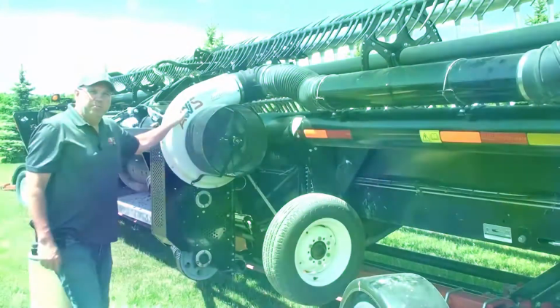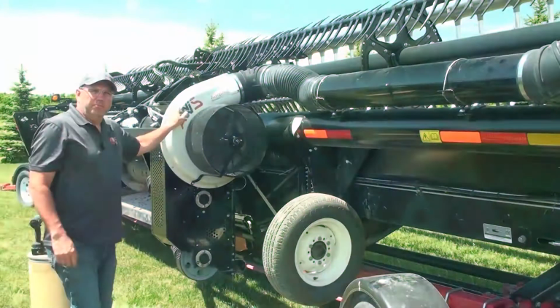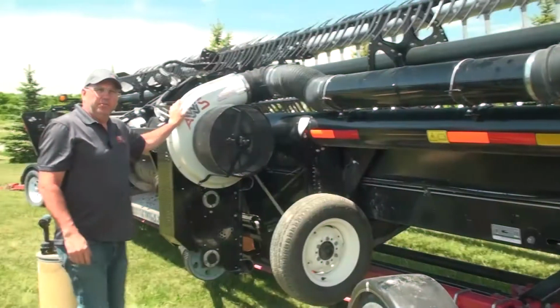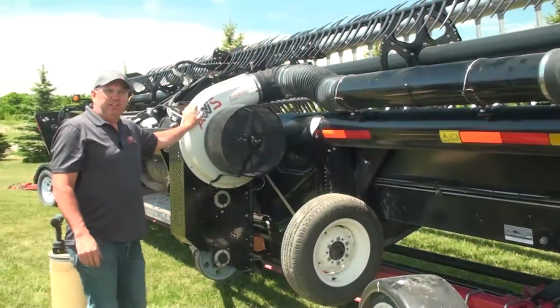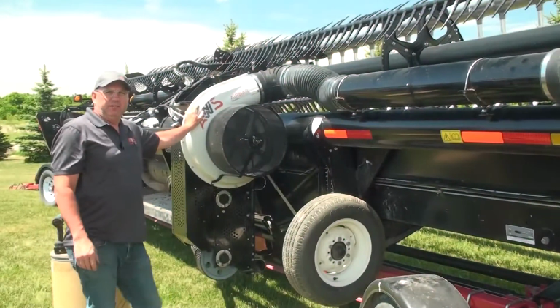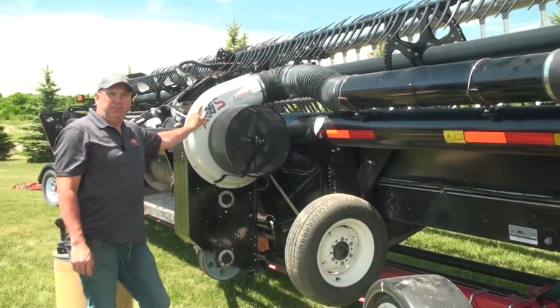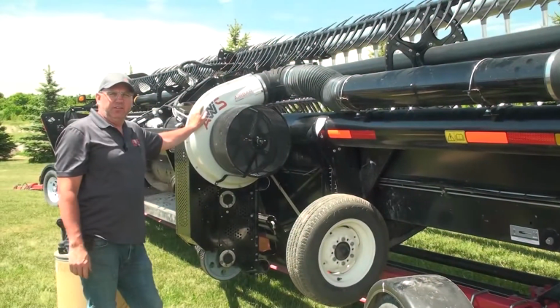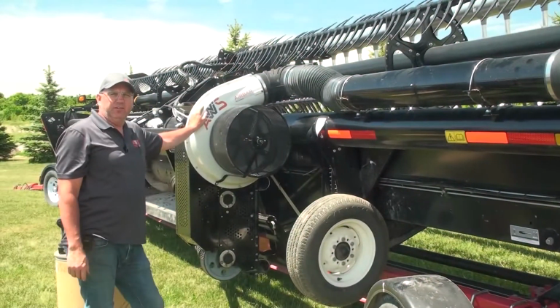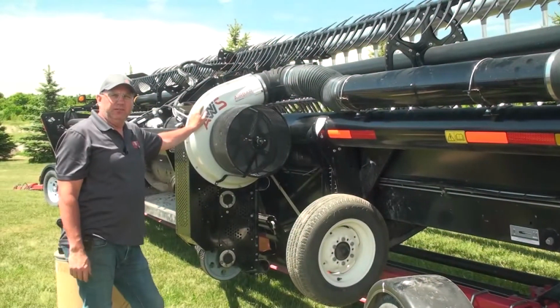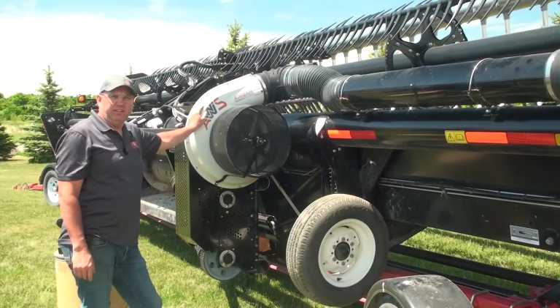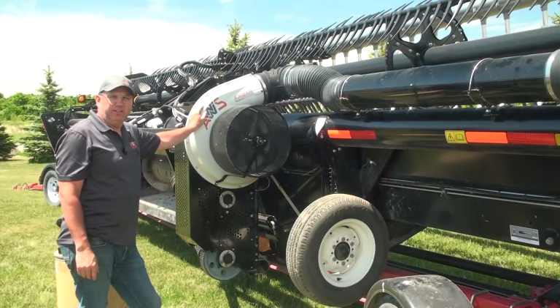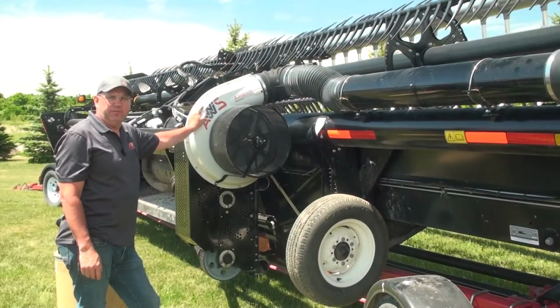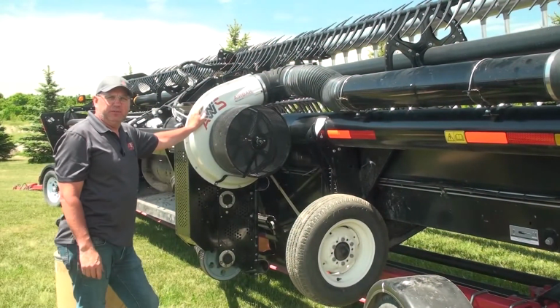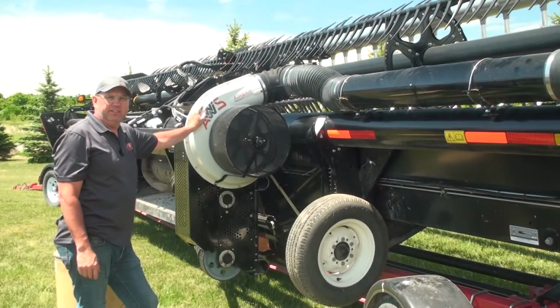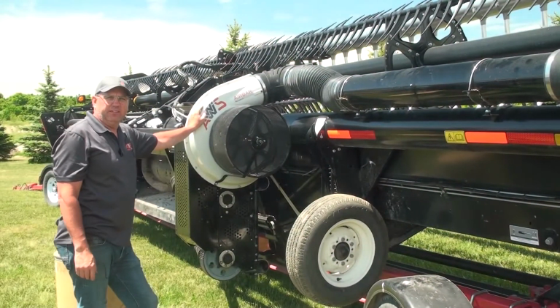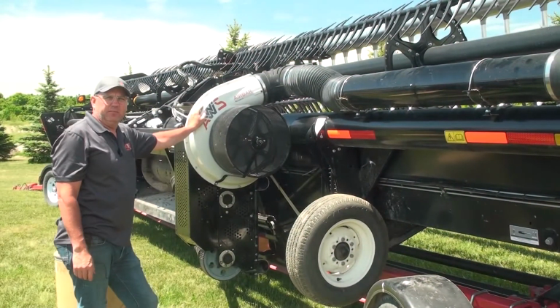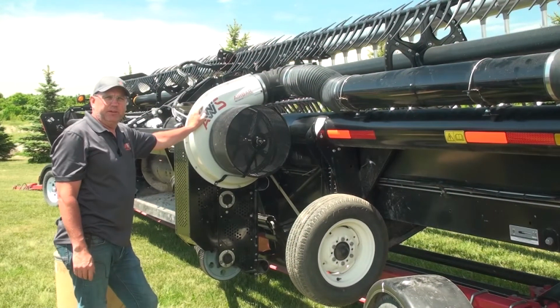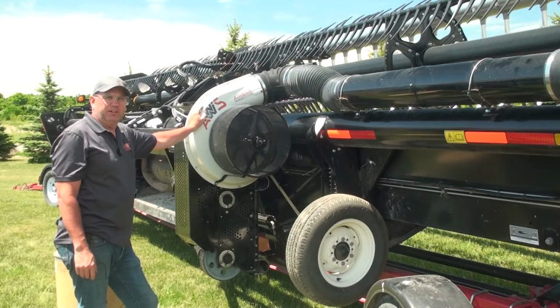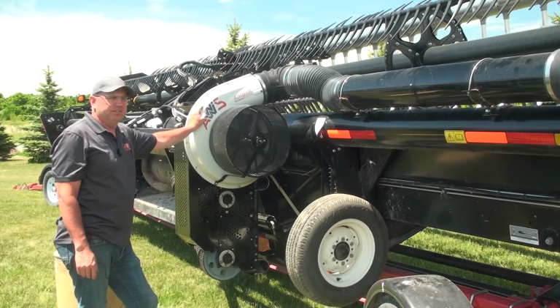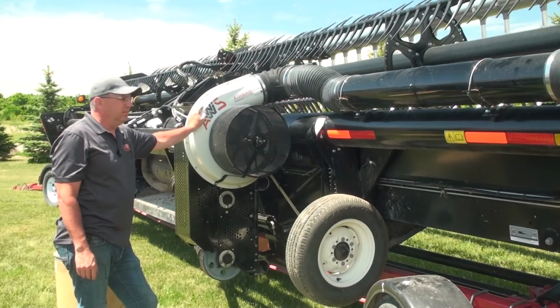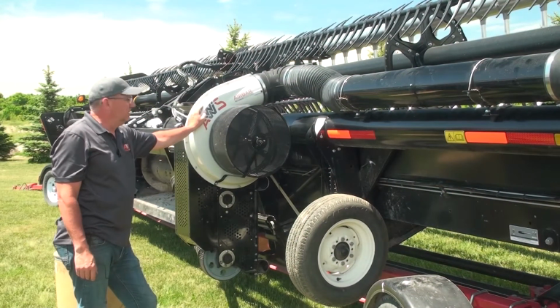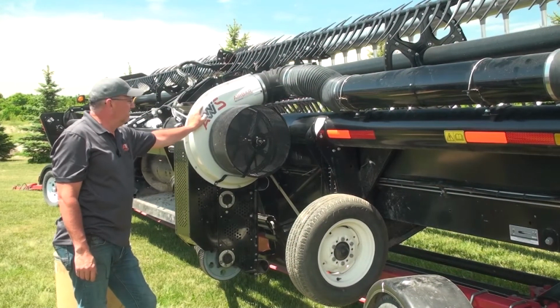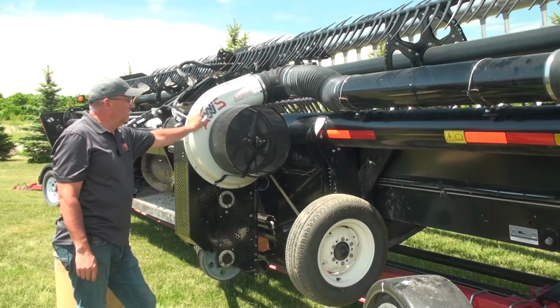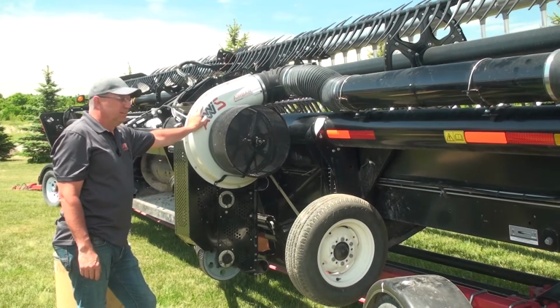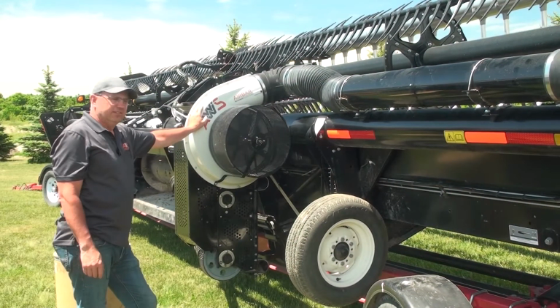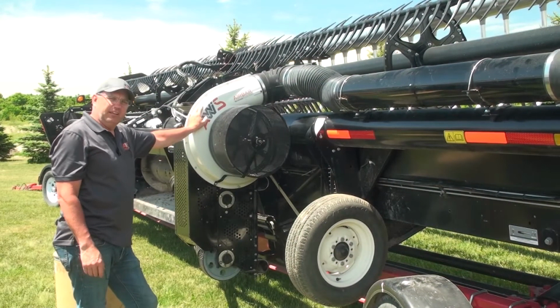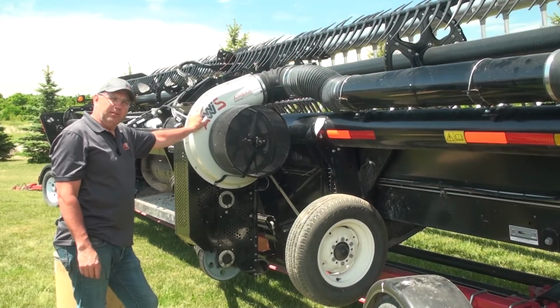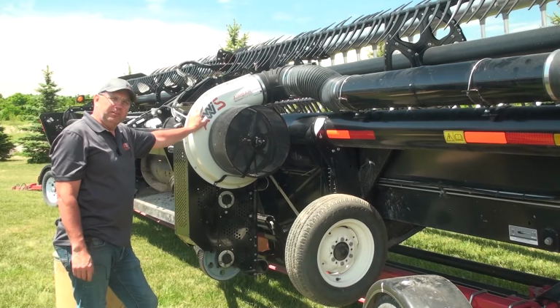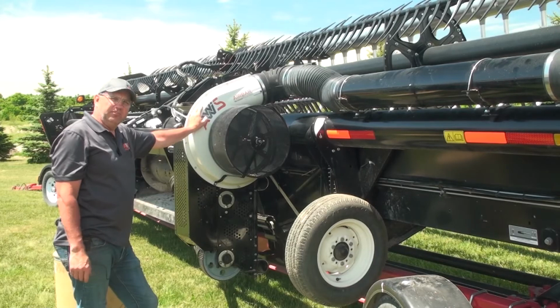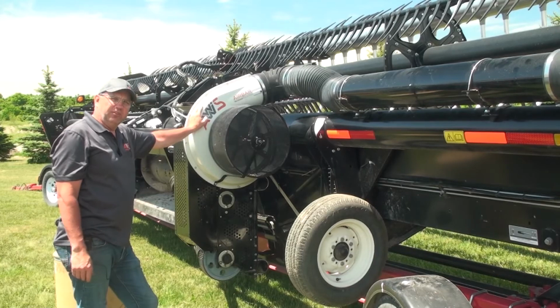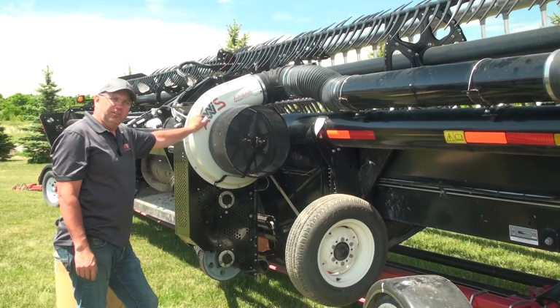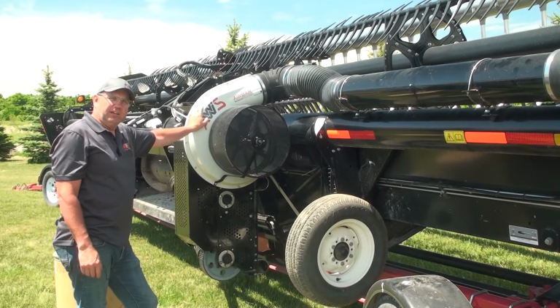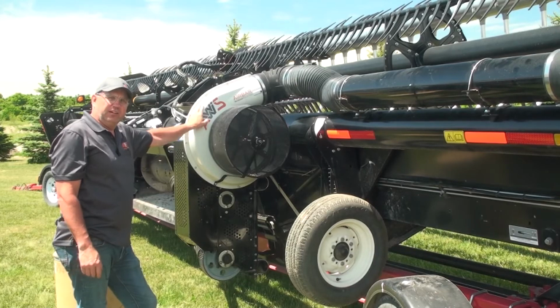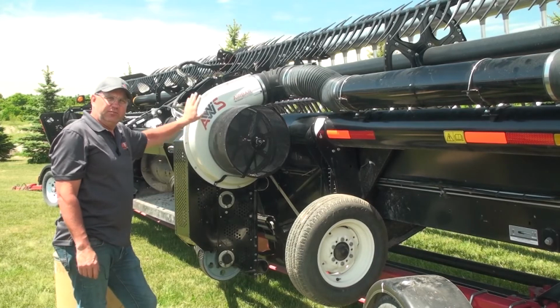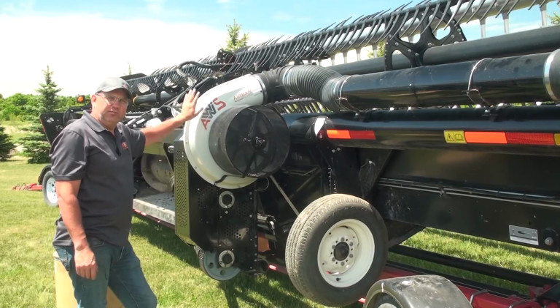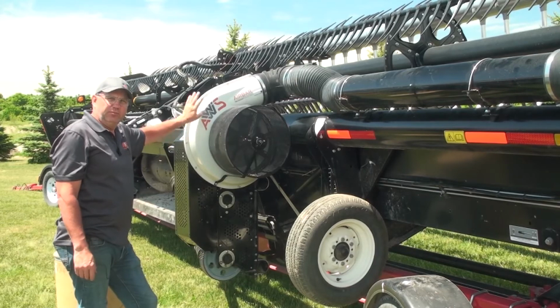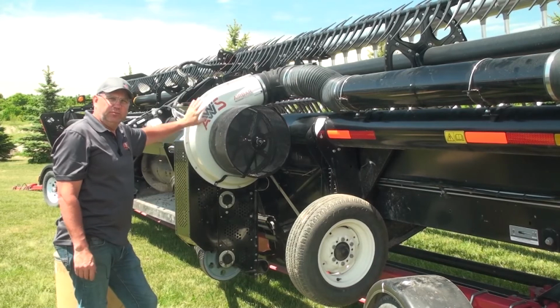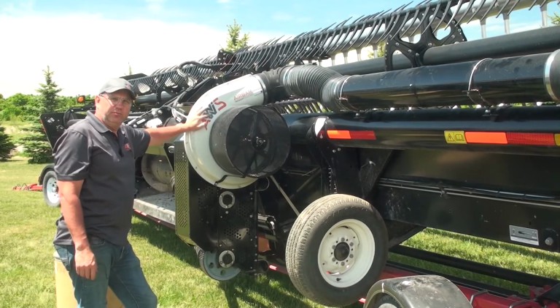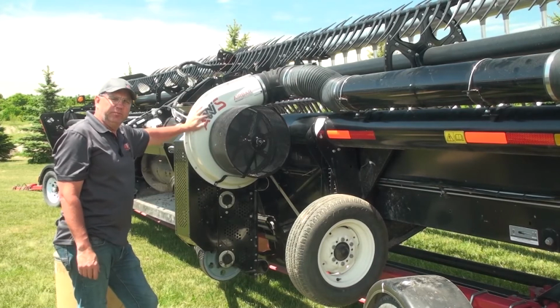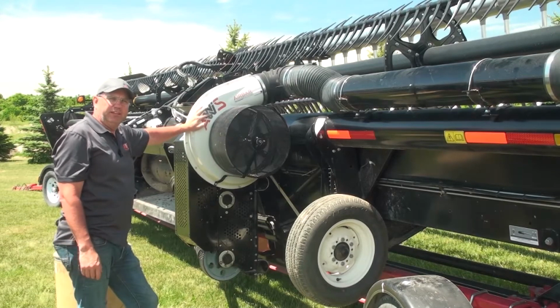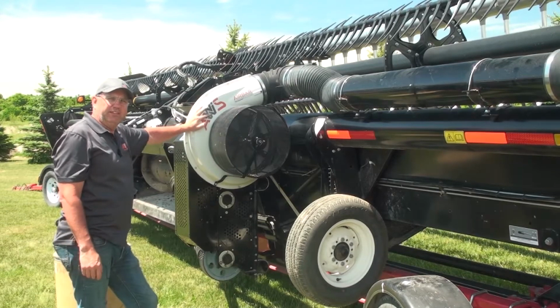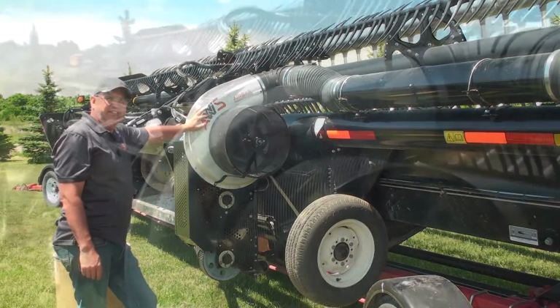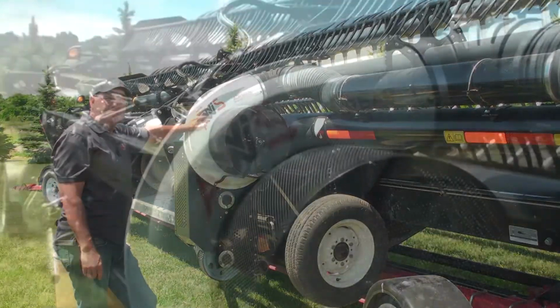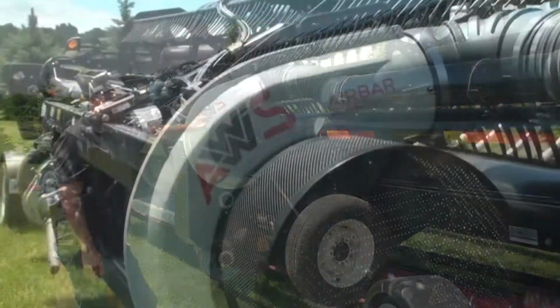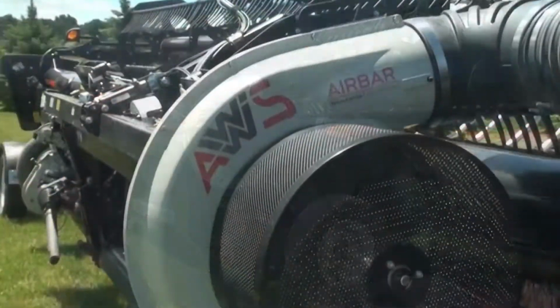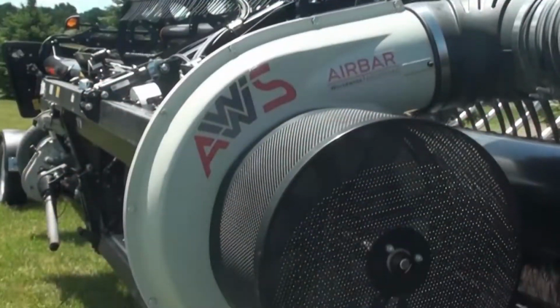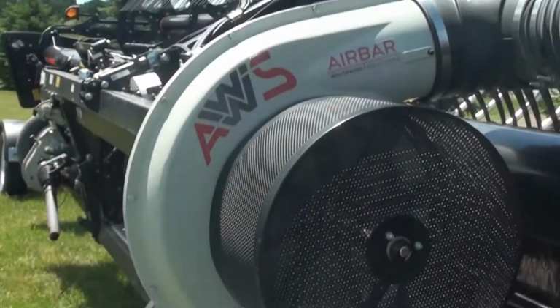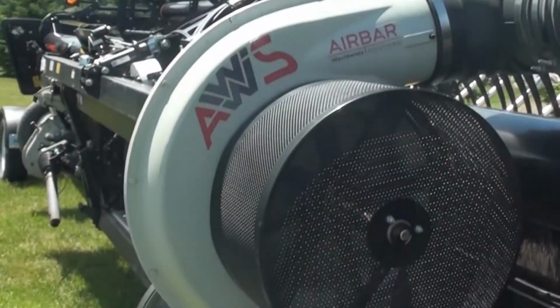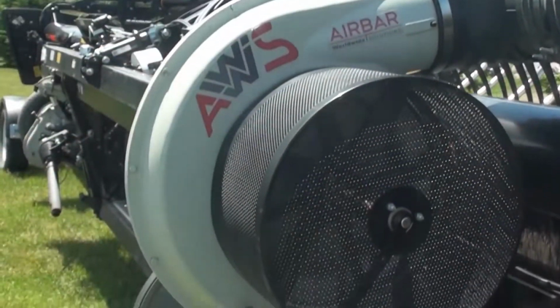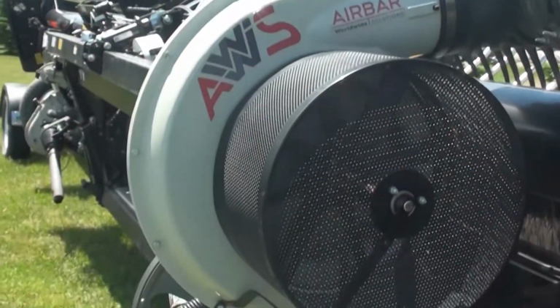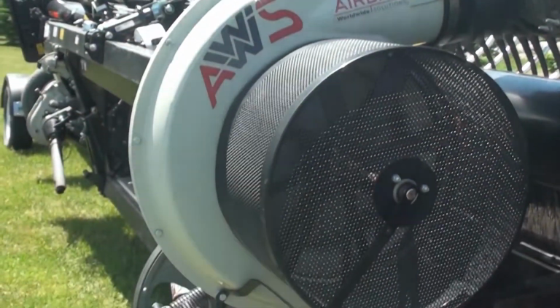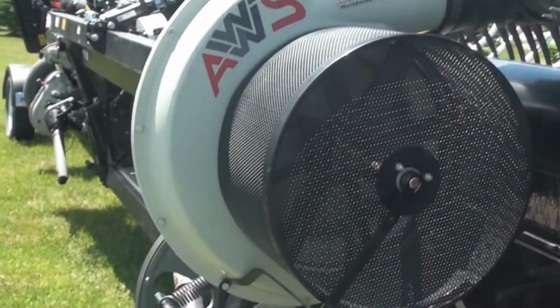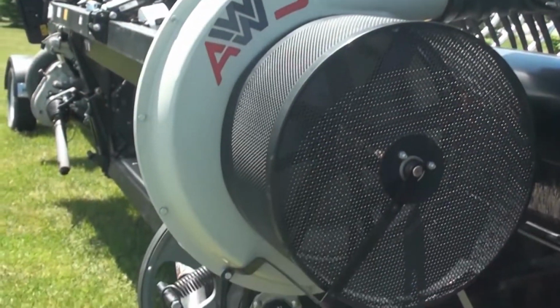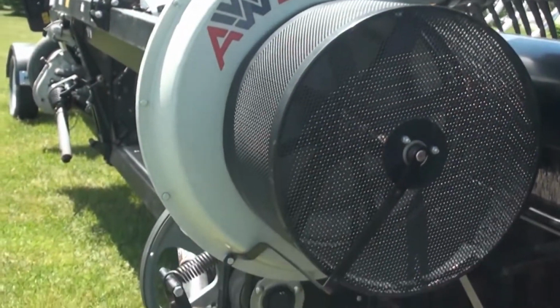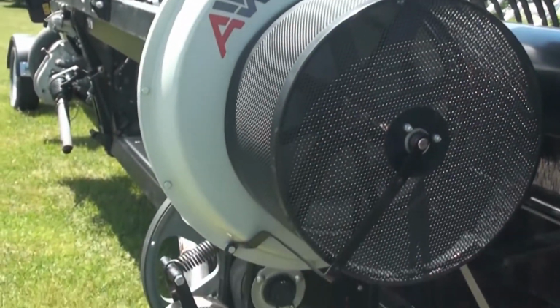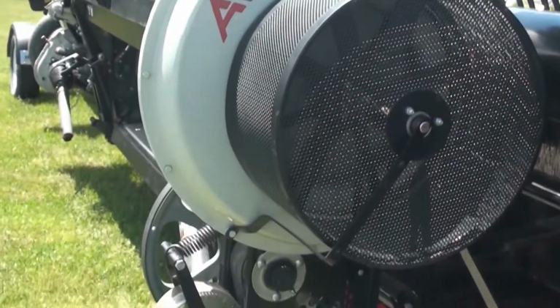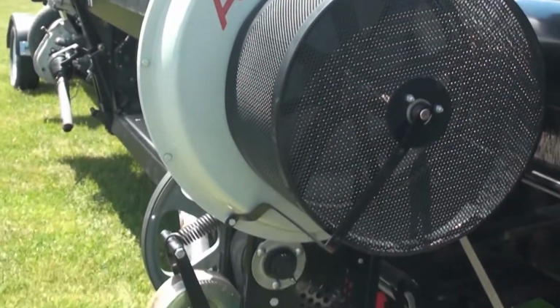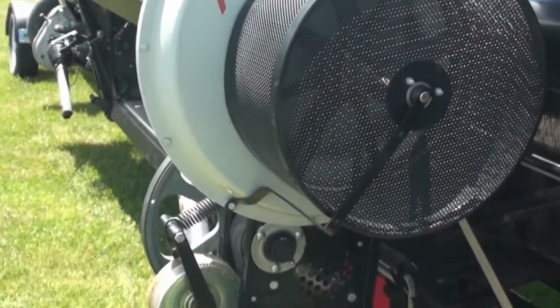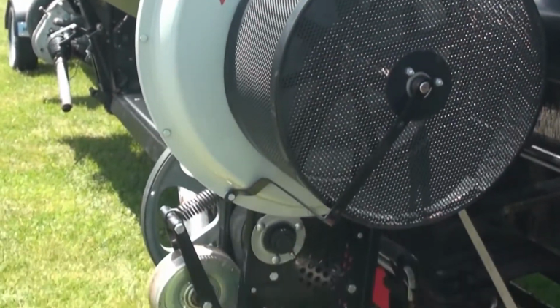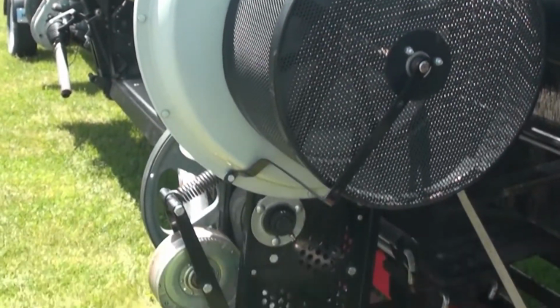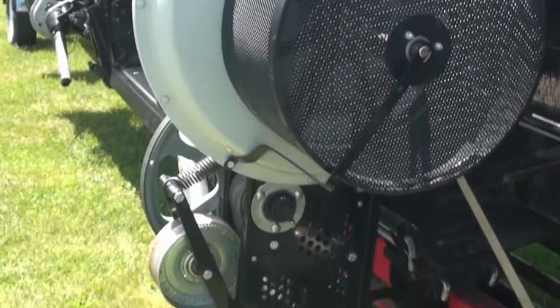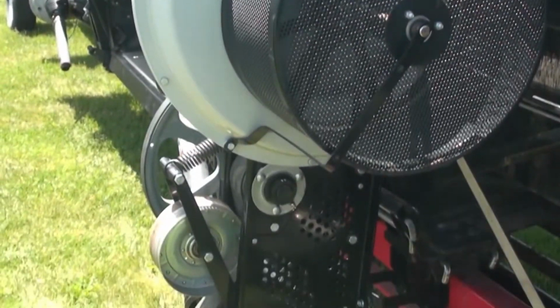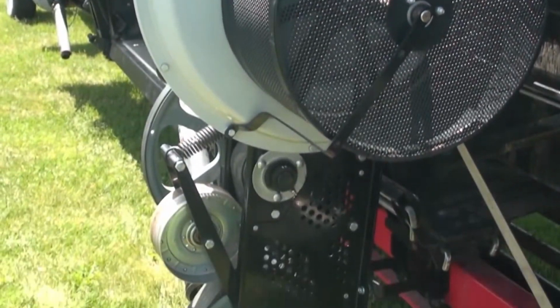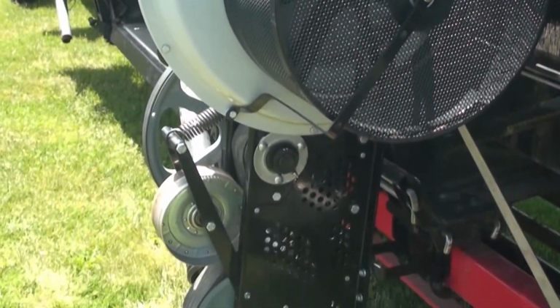Mike Decord here with AWS Air Bars. Today I'm going to show you how to replace the impeller in this AWS fan.